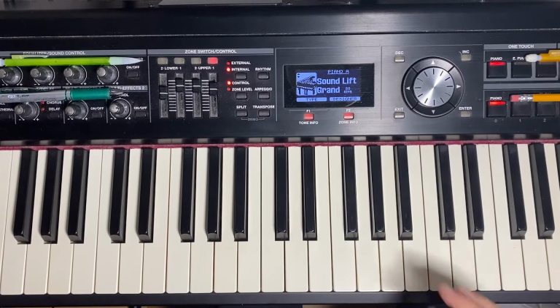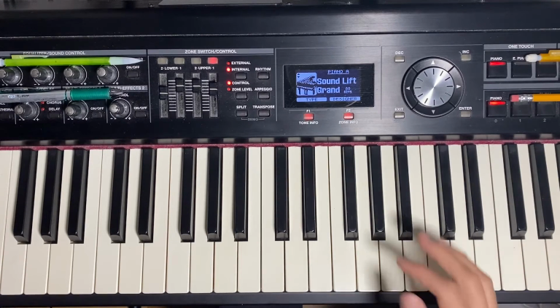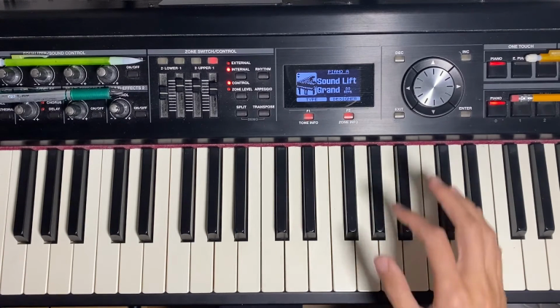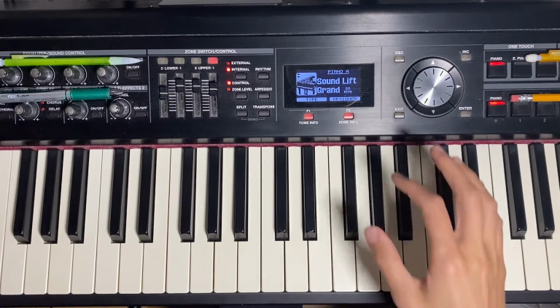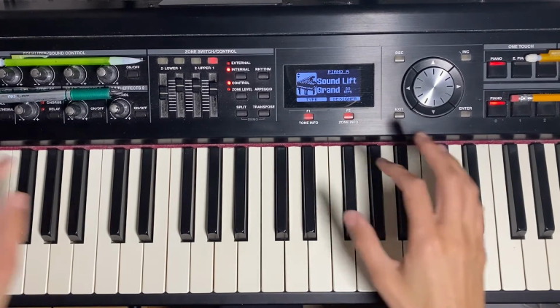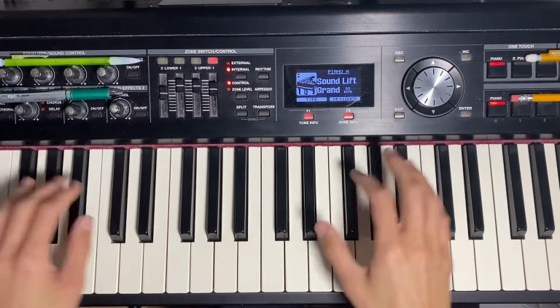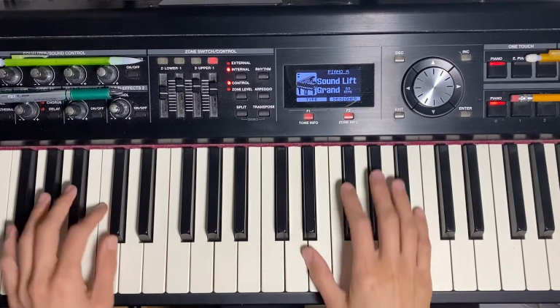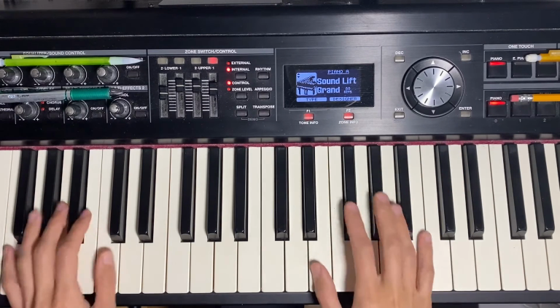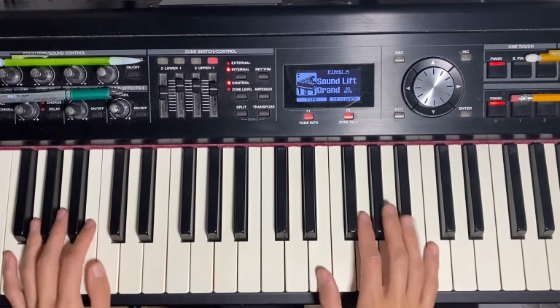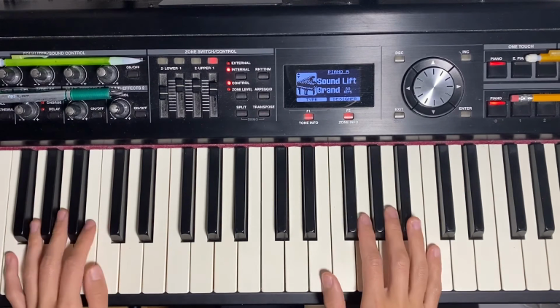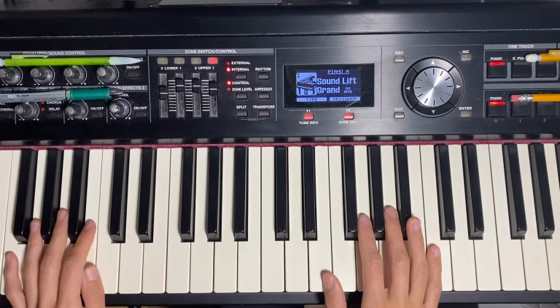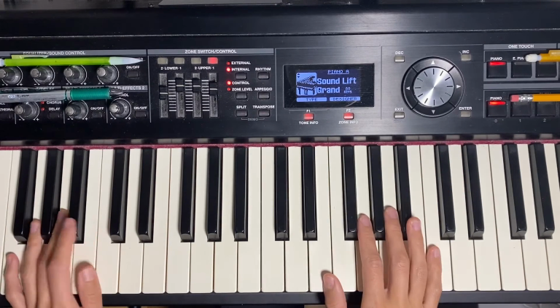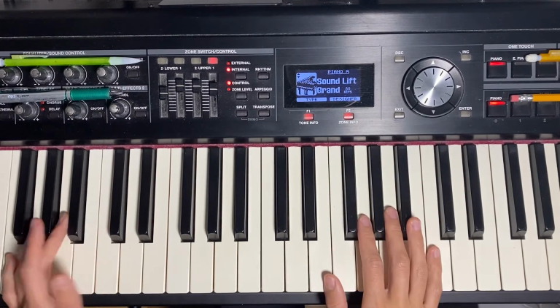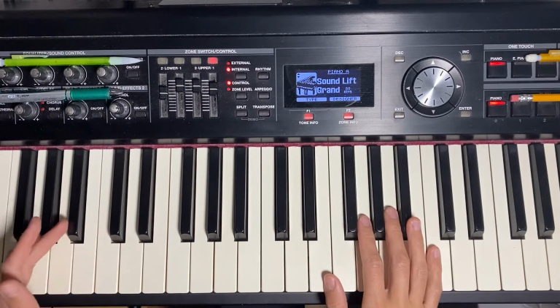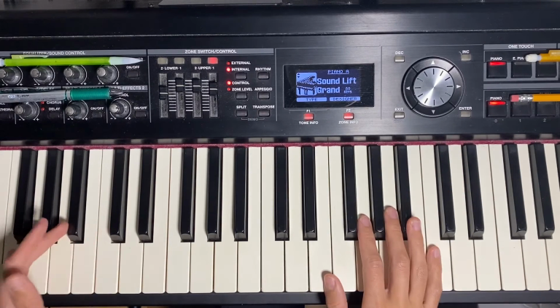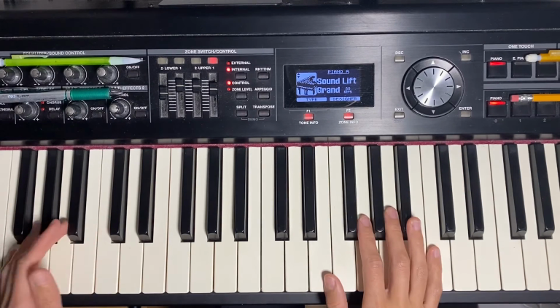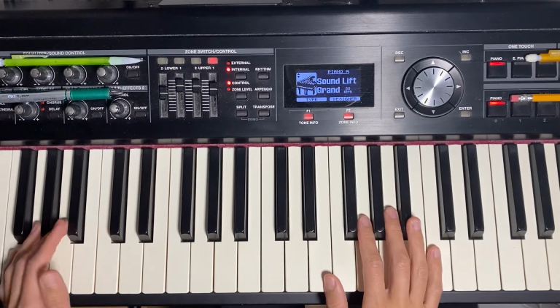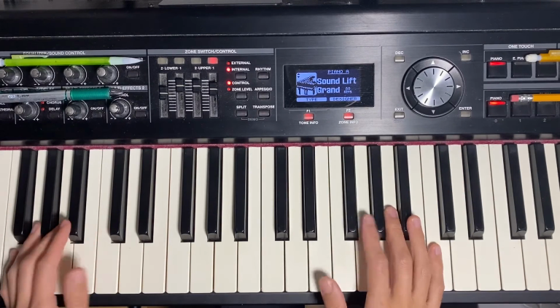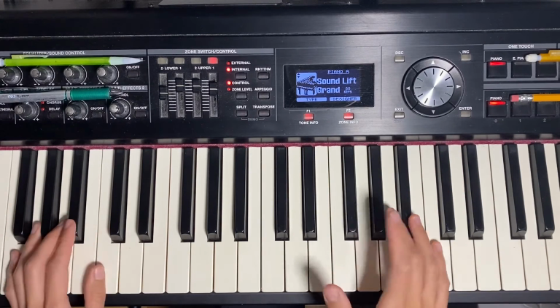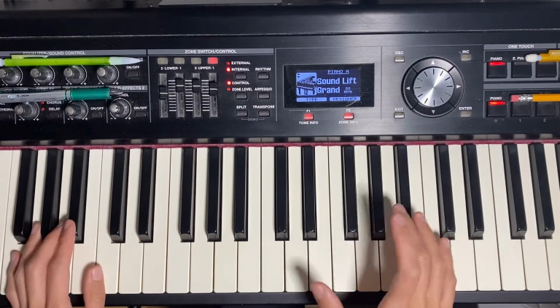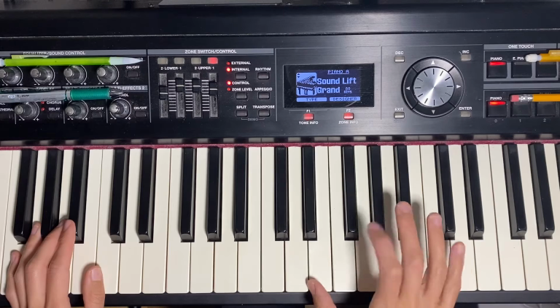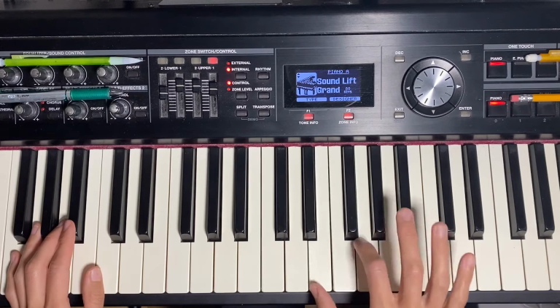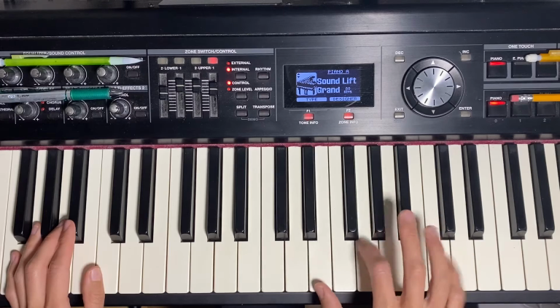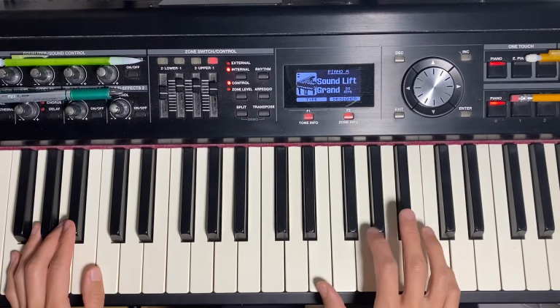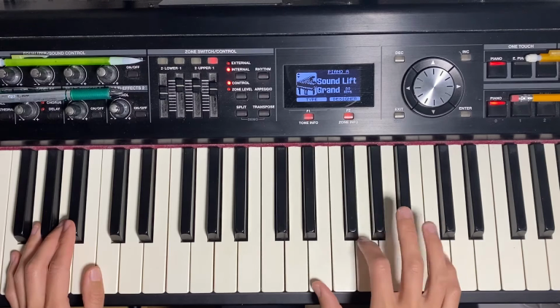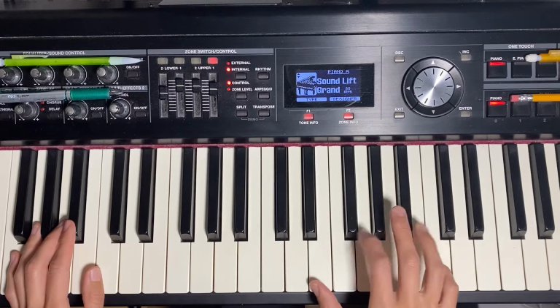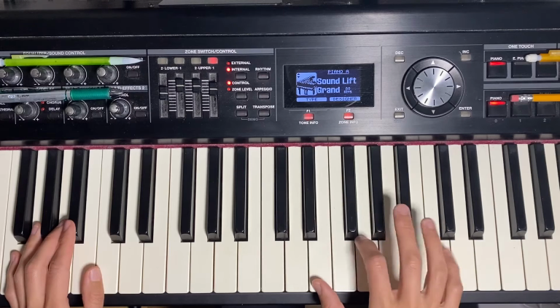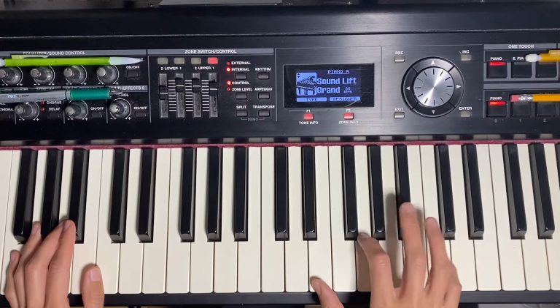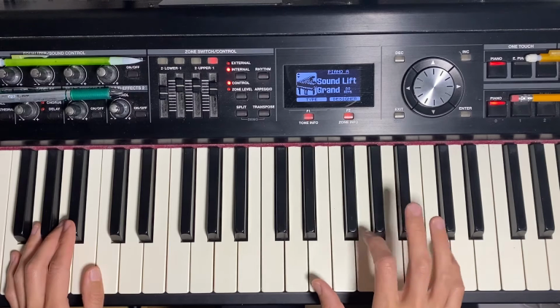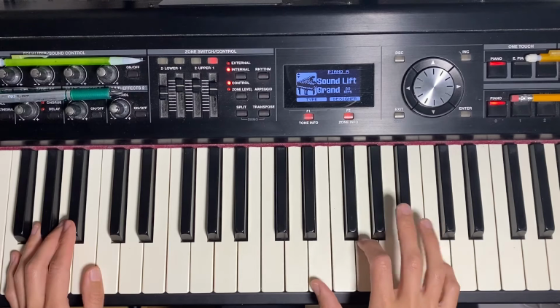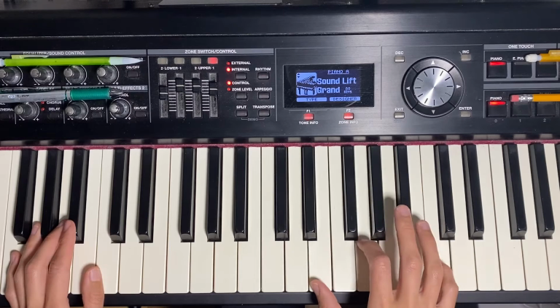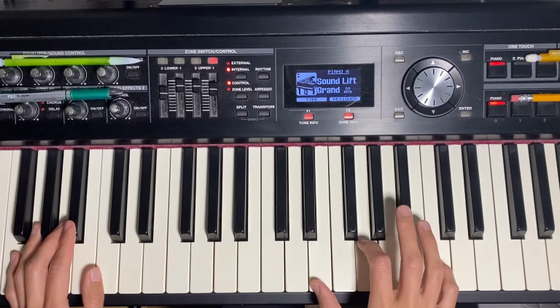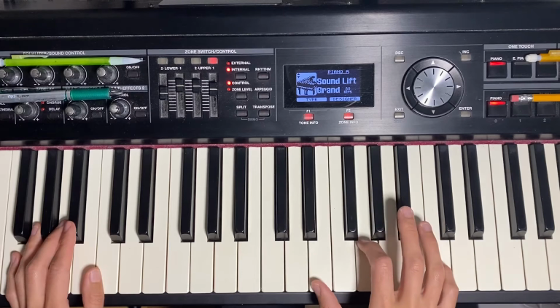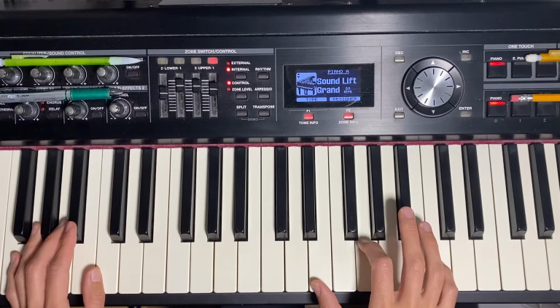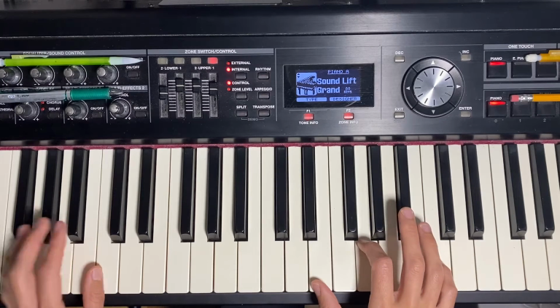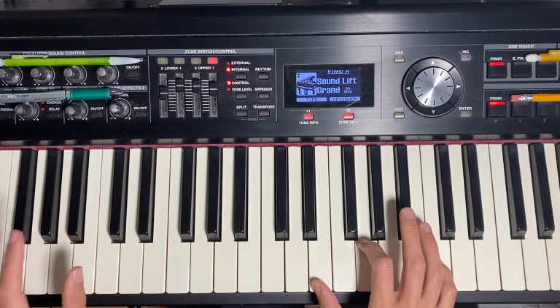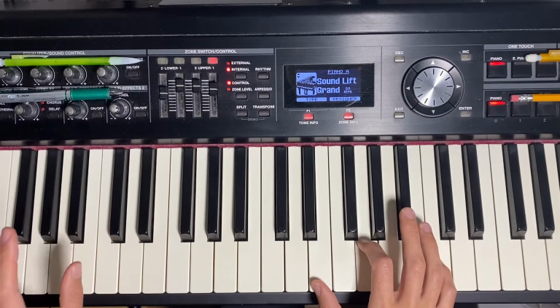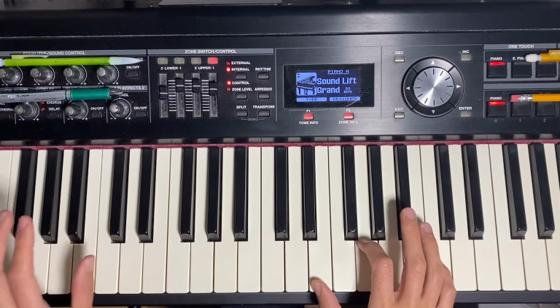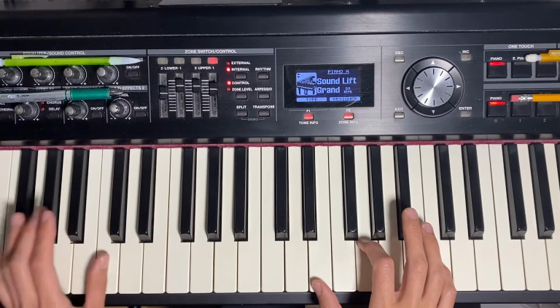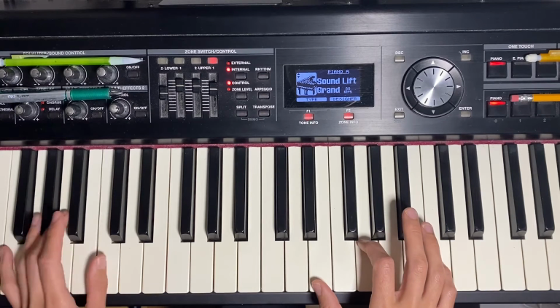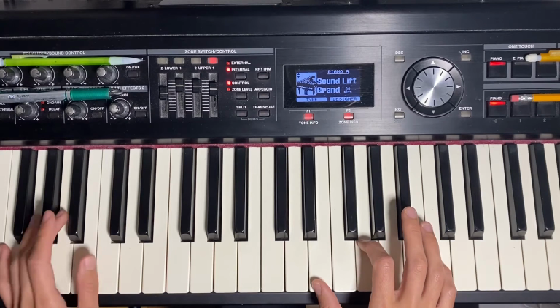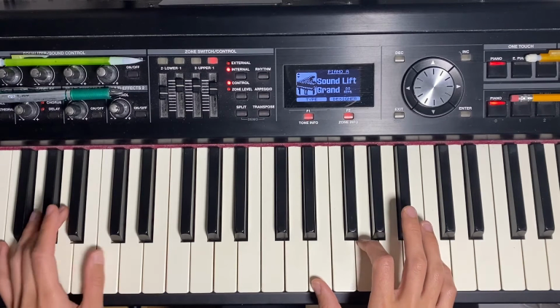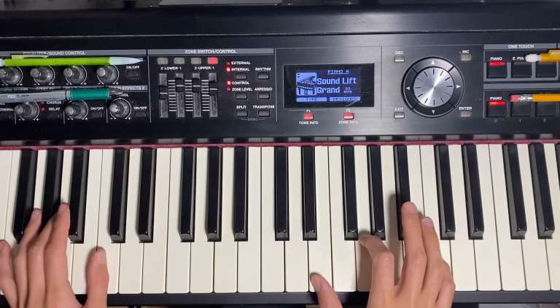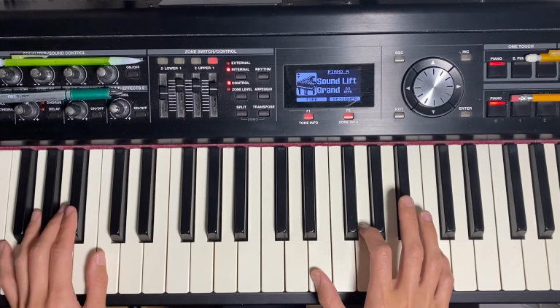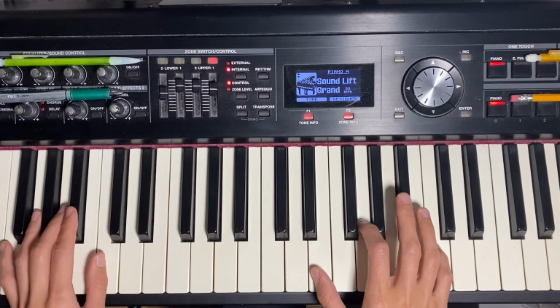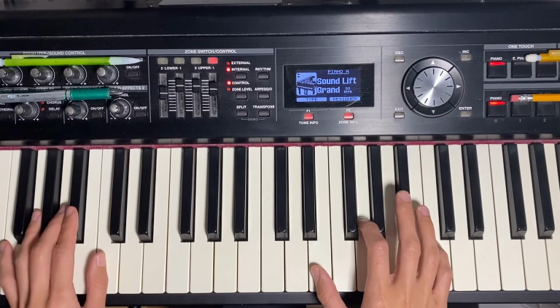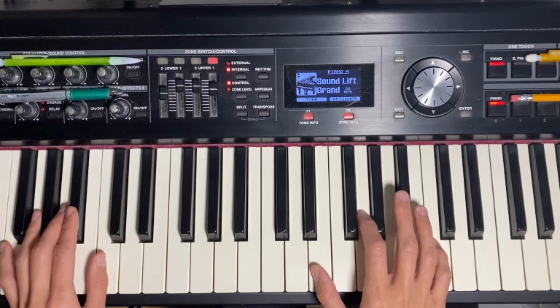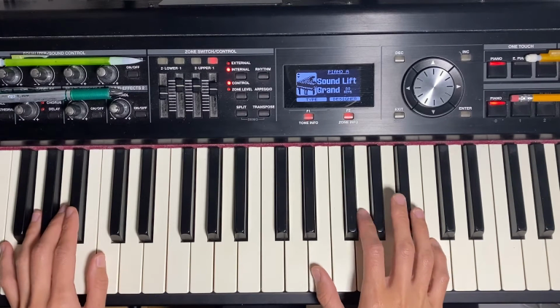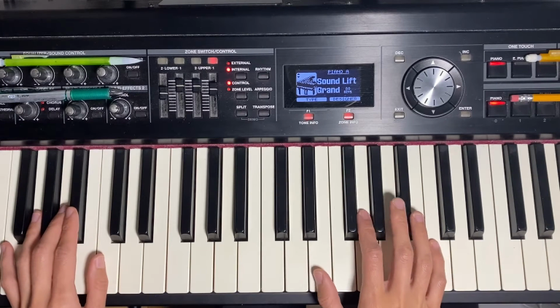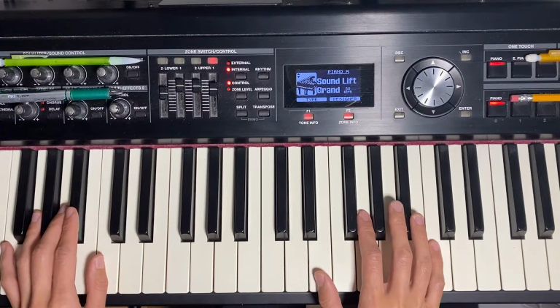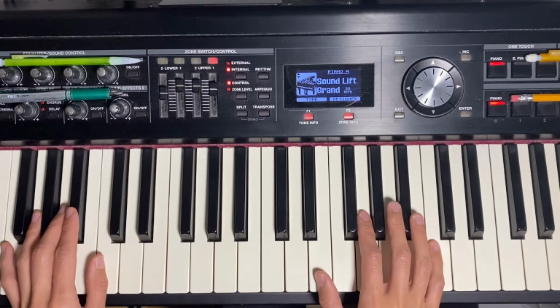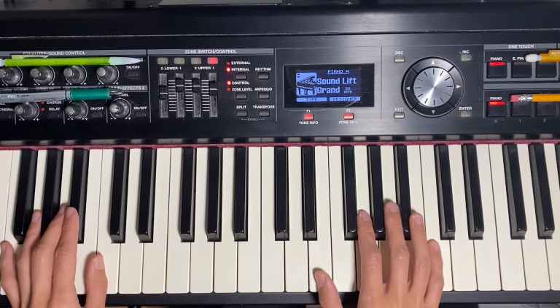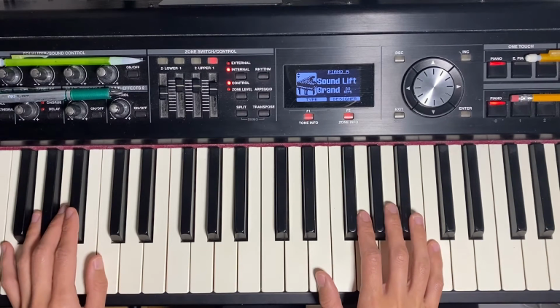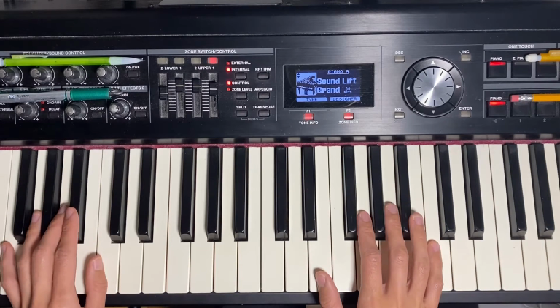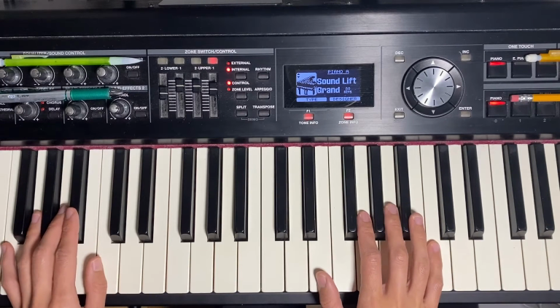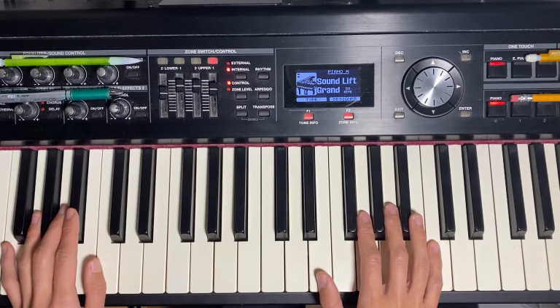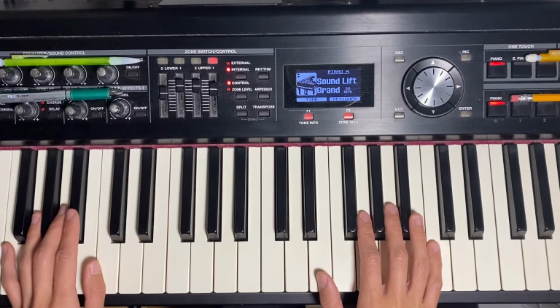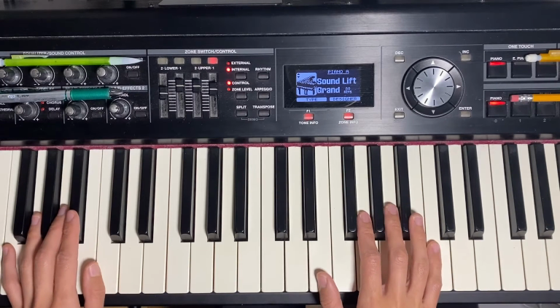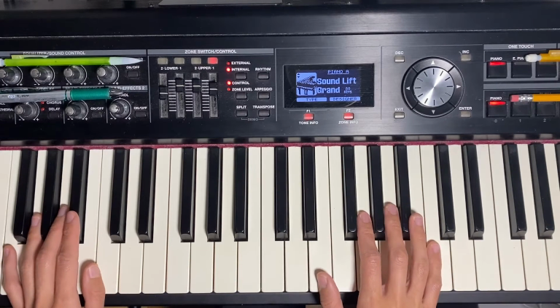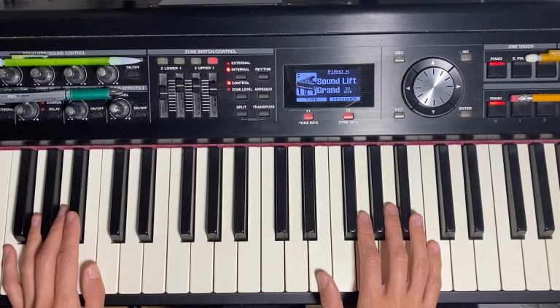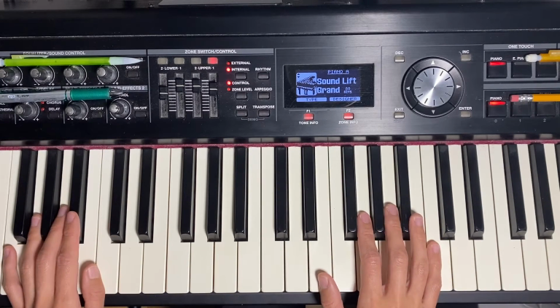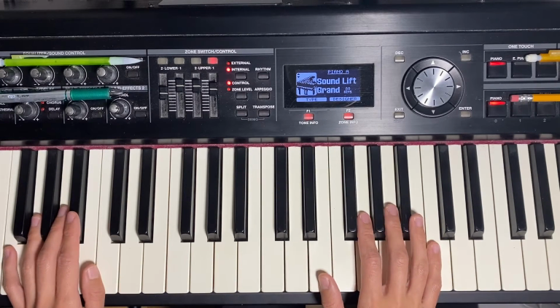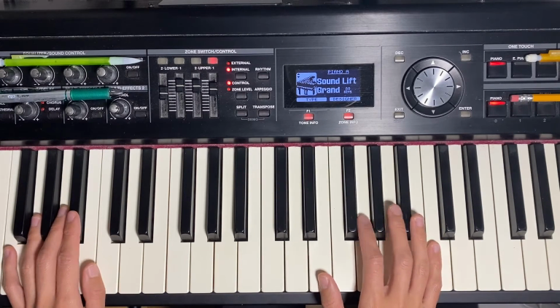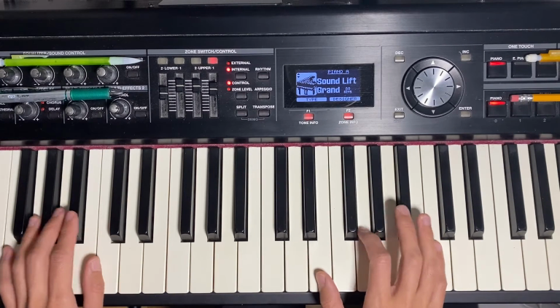I'm starting off with a first inversion in the right hand, and the left hand is just playing the root note of each chord.